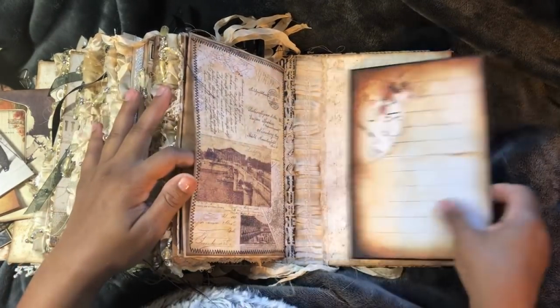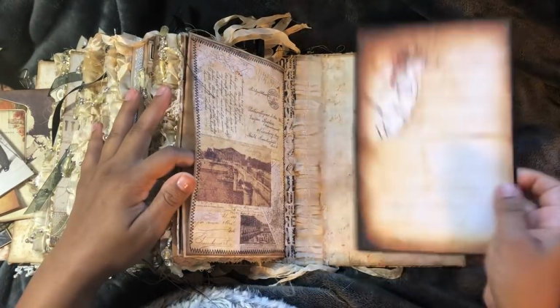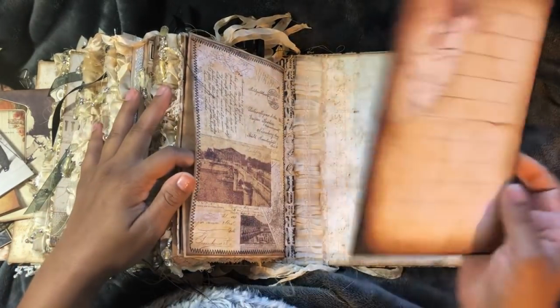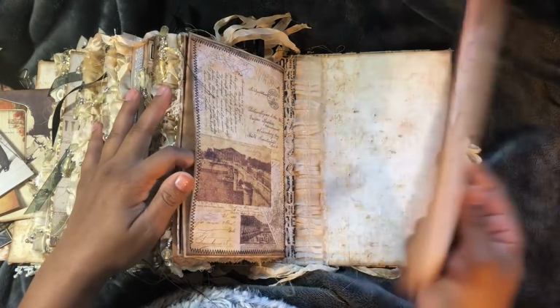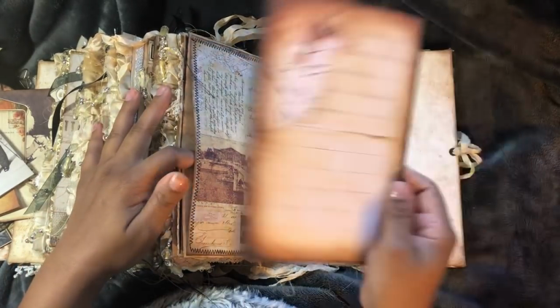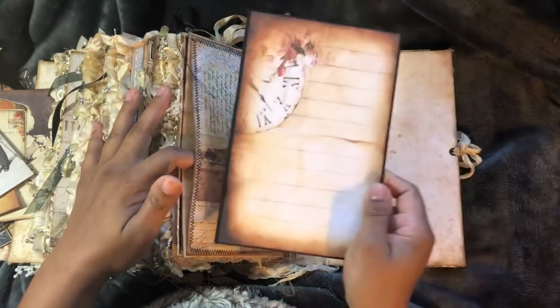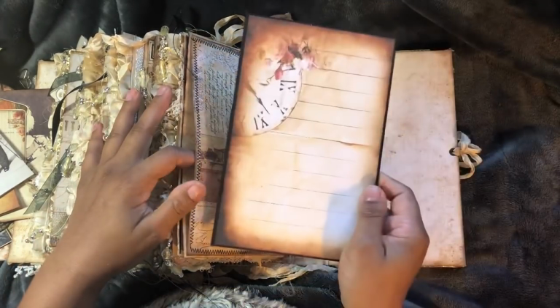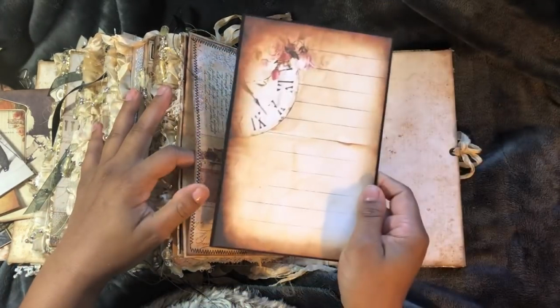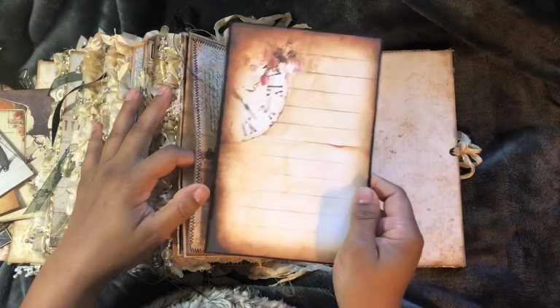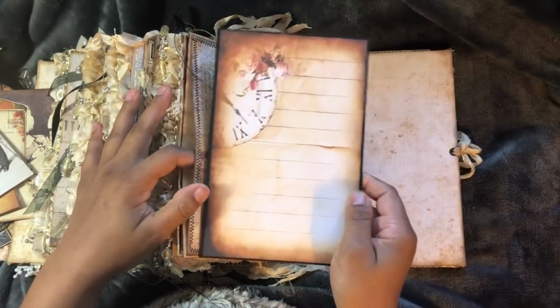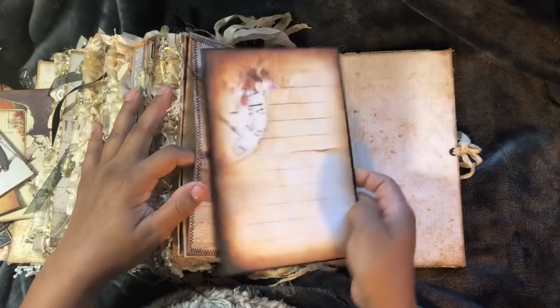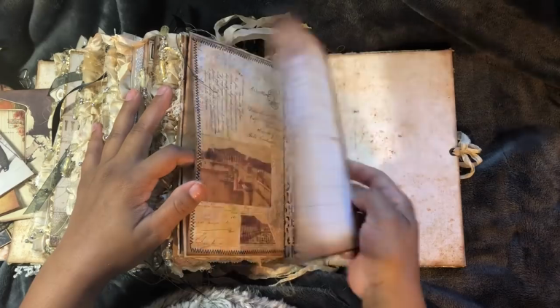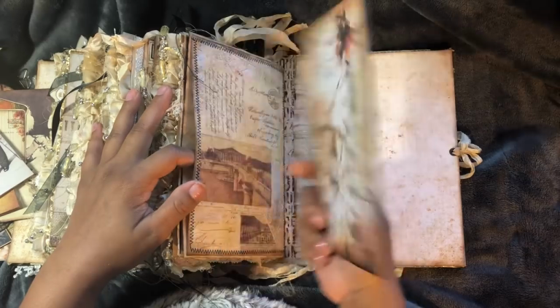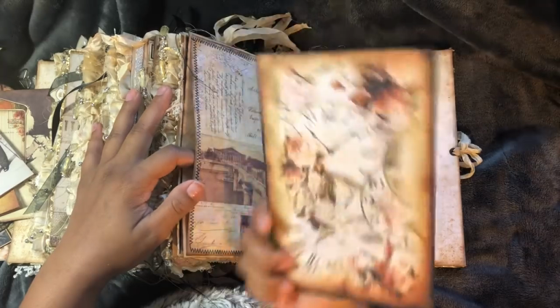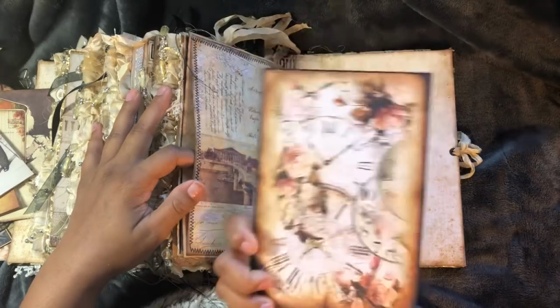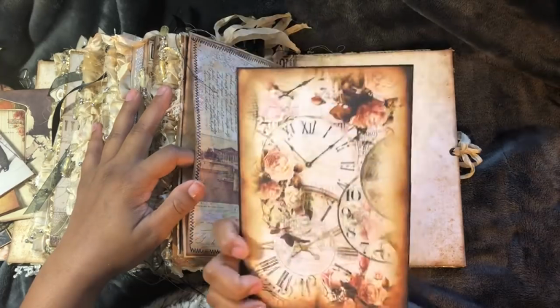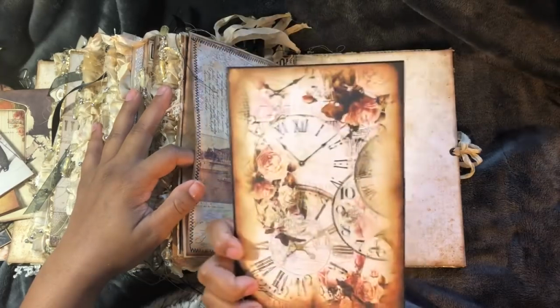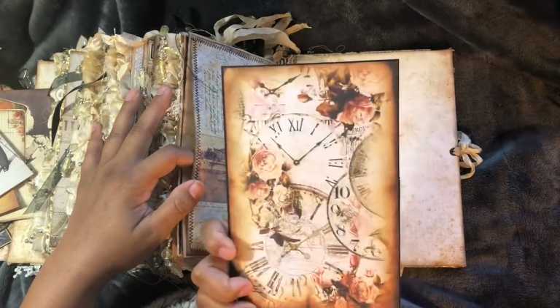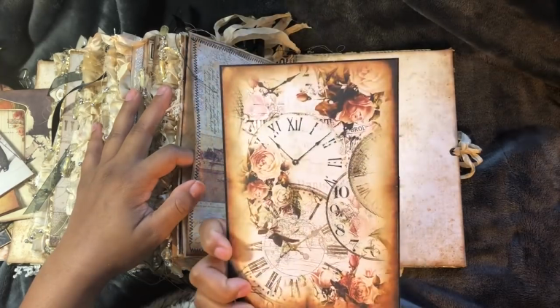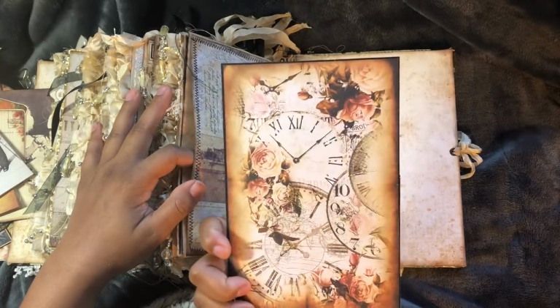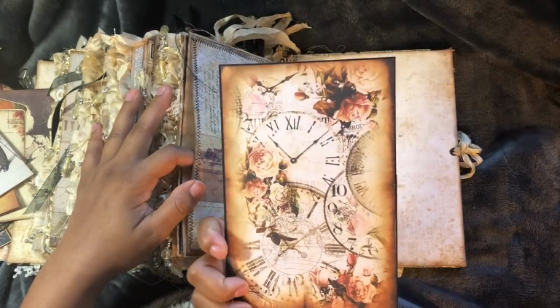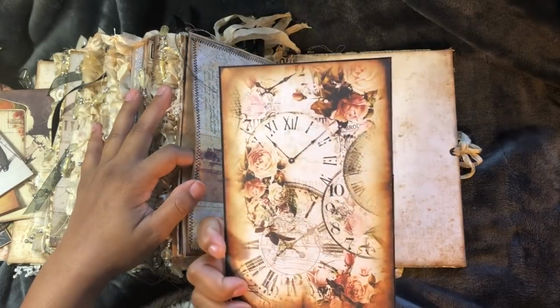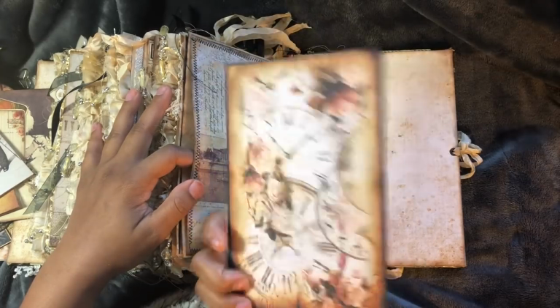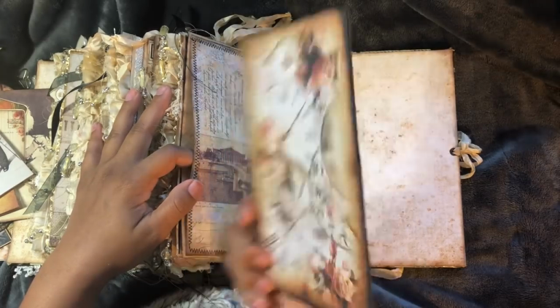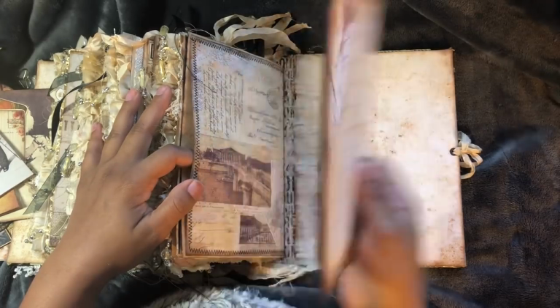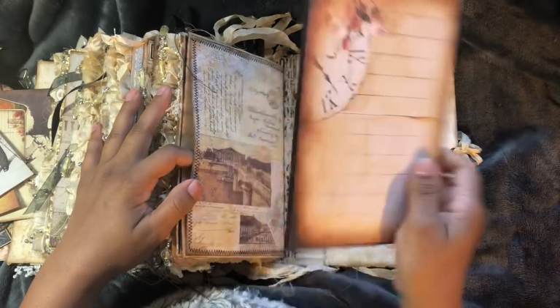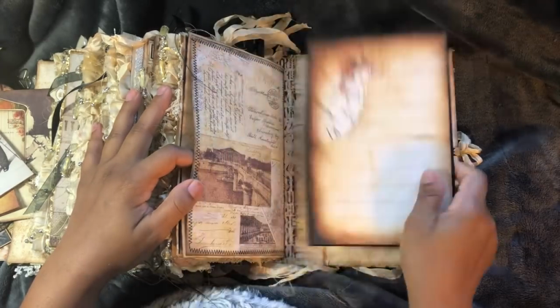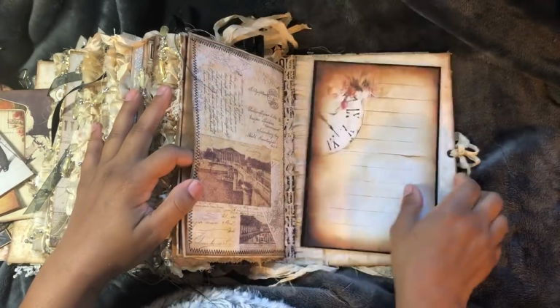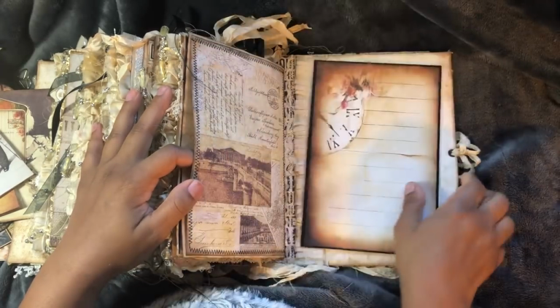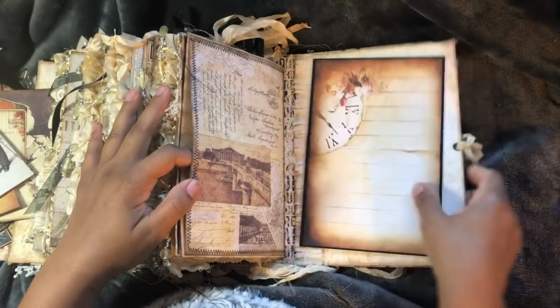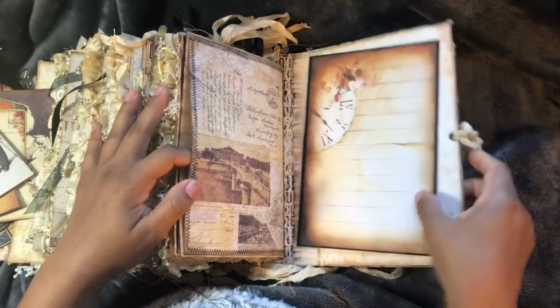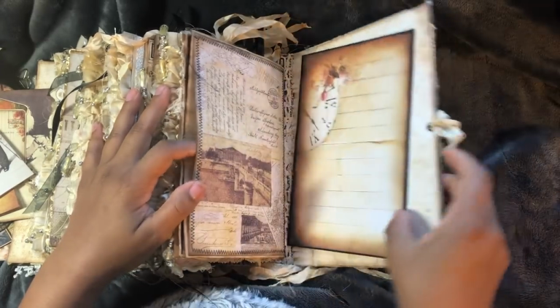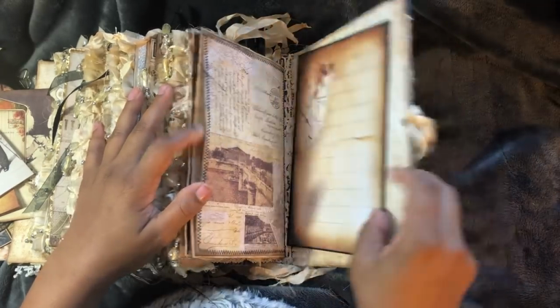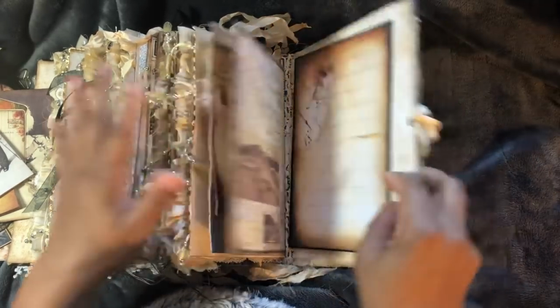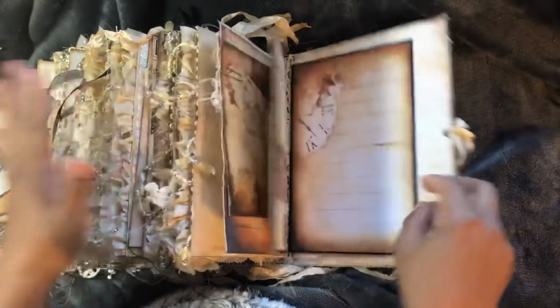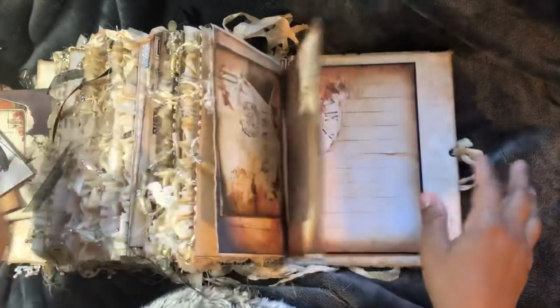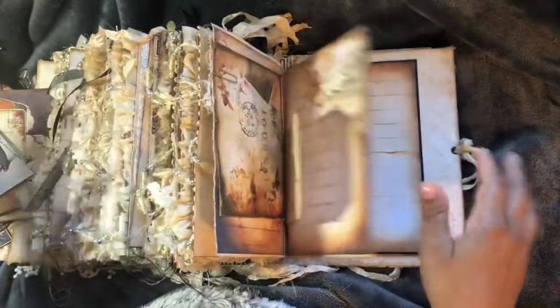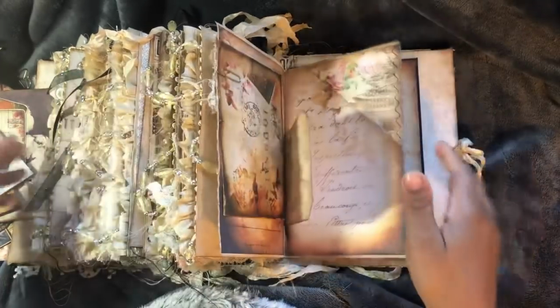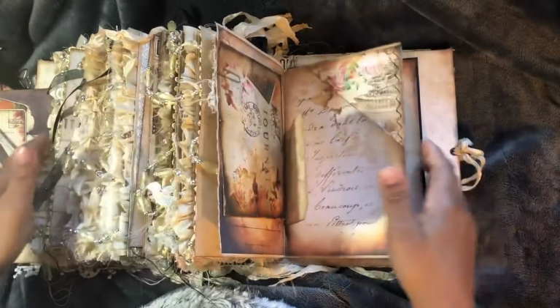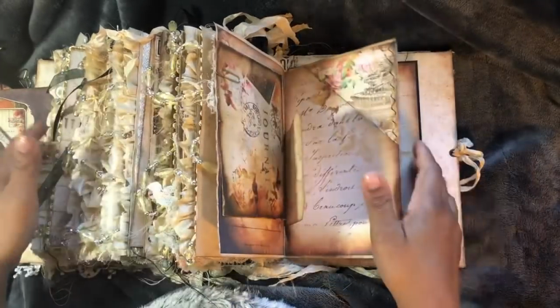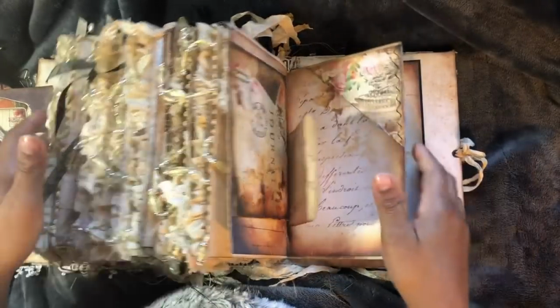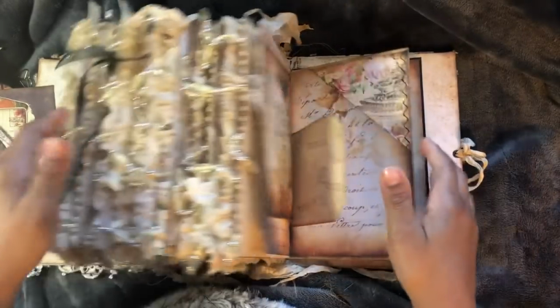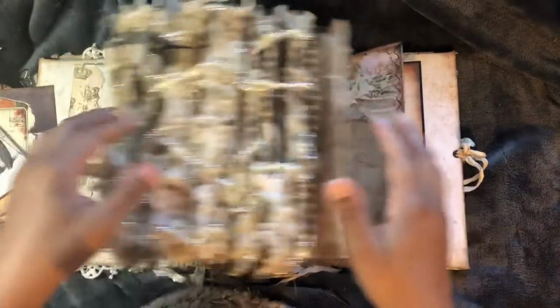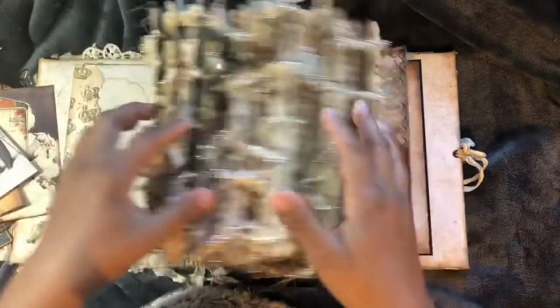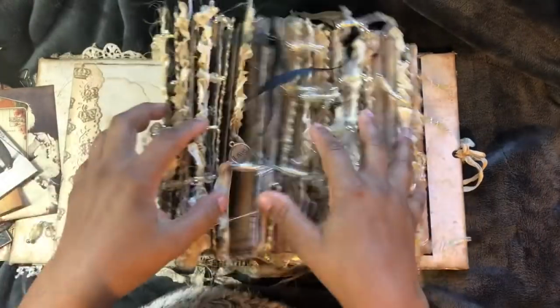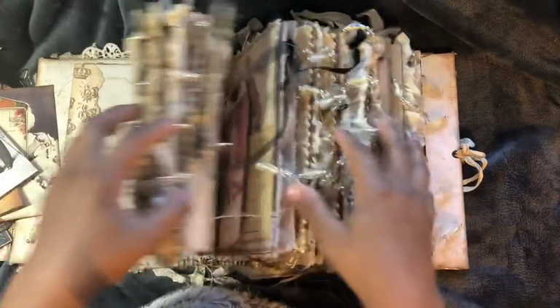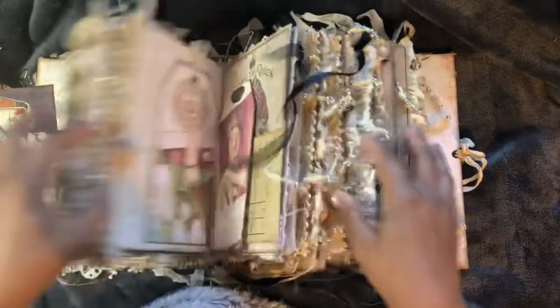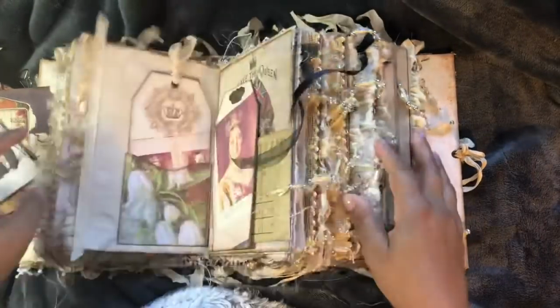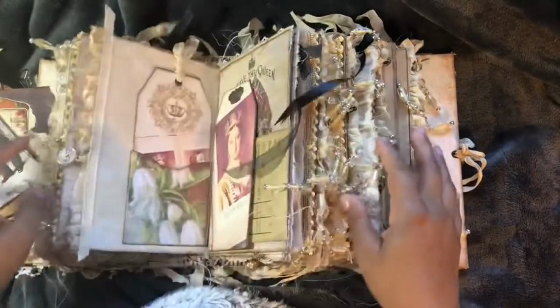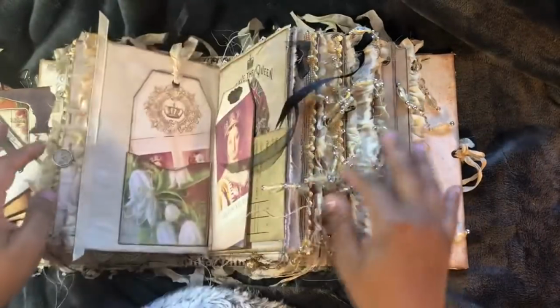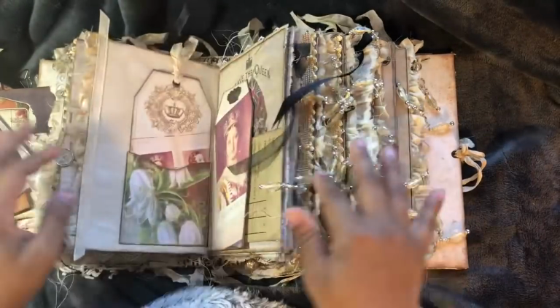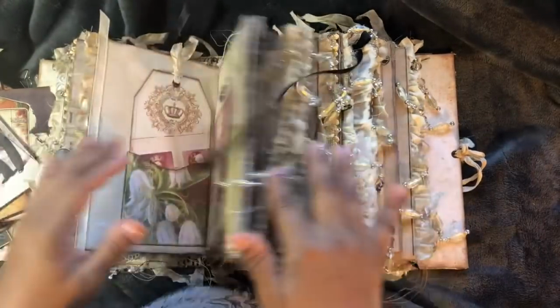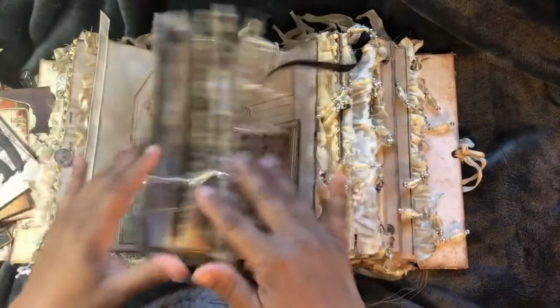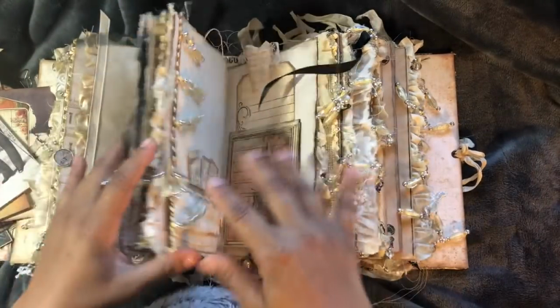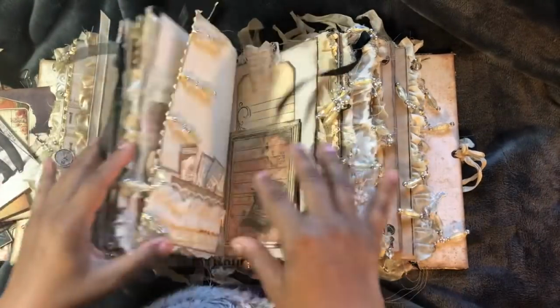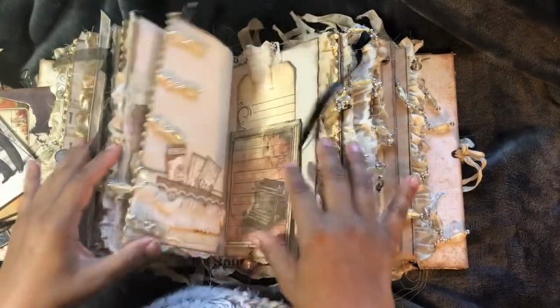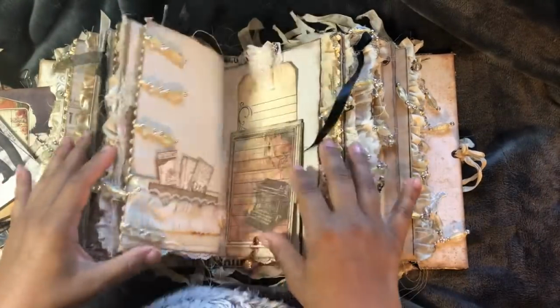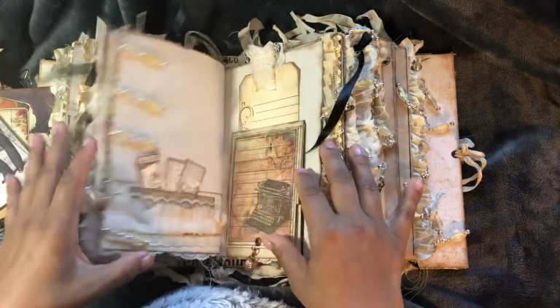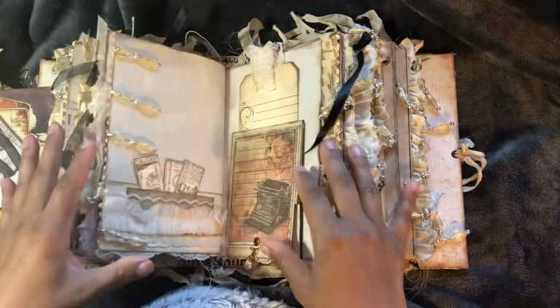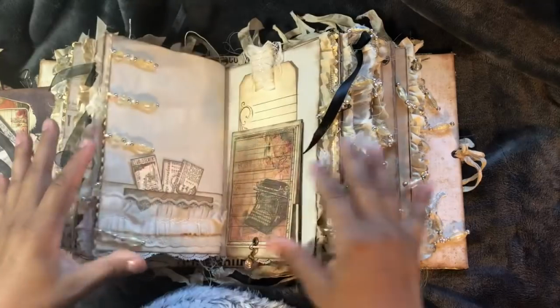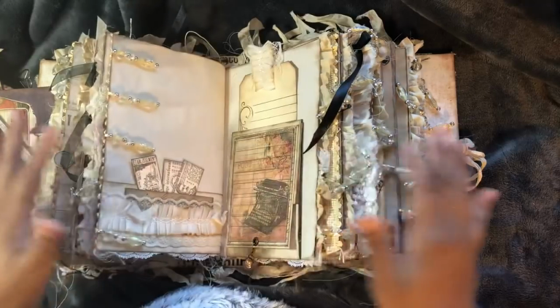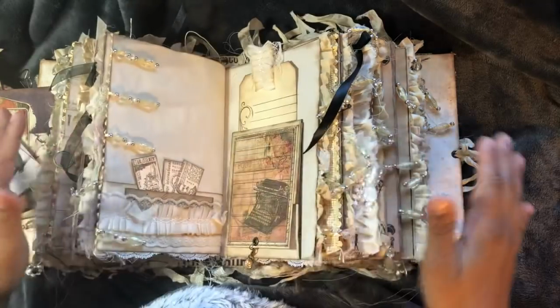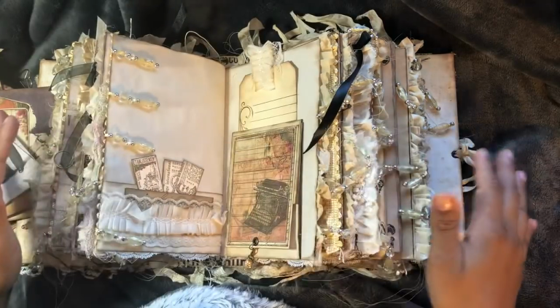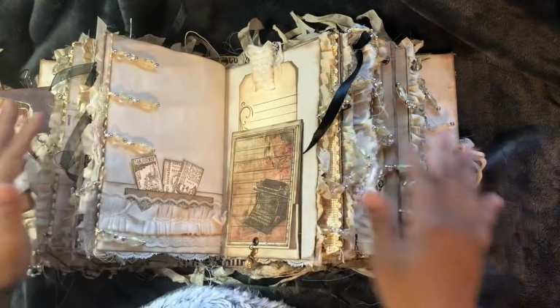And this is the last page - that is a pocket as well. And I did include you a book board, Debbie. That is the last of this journal.